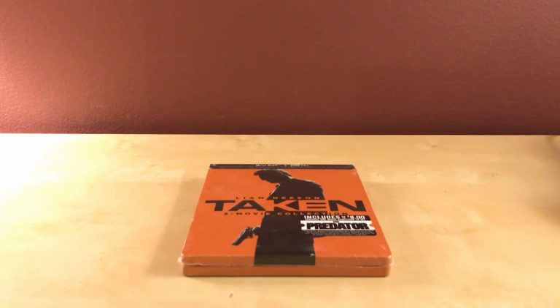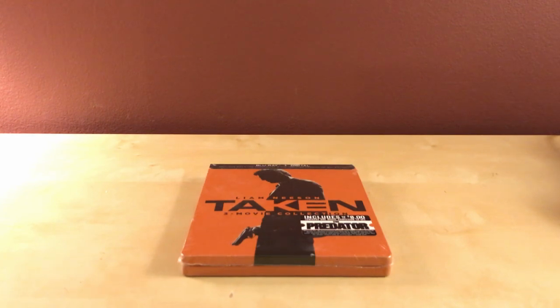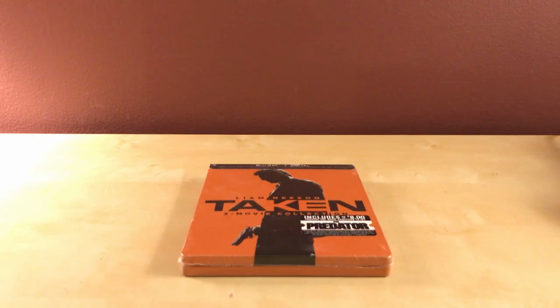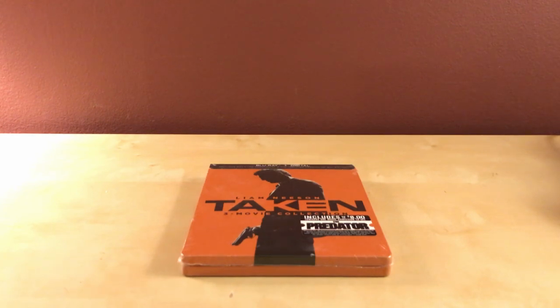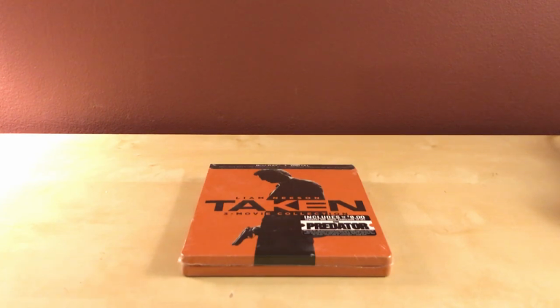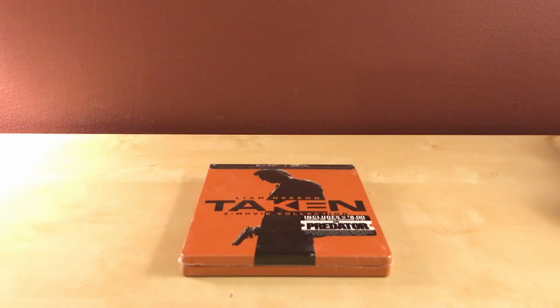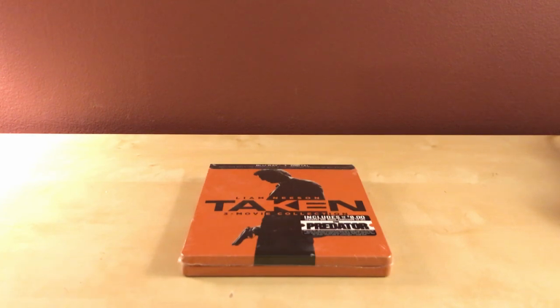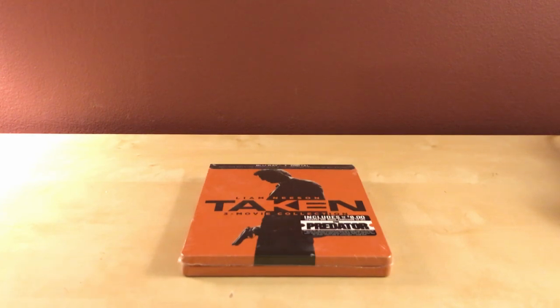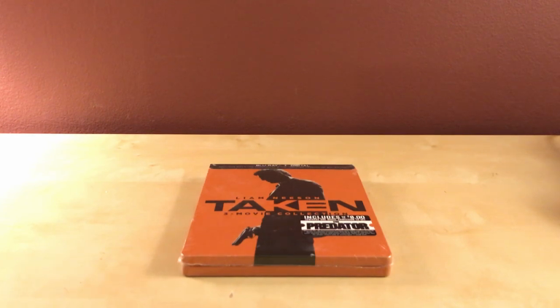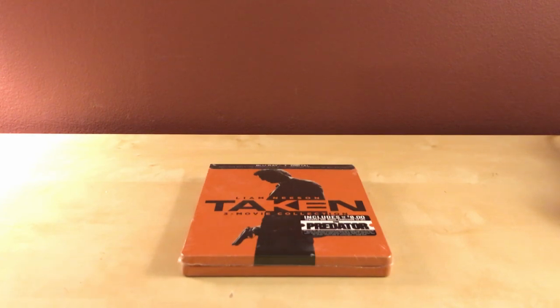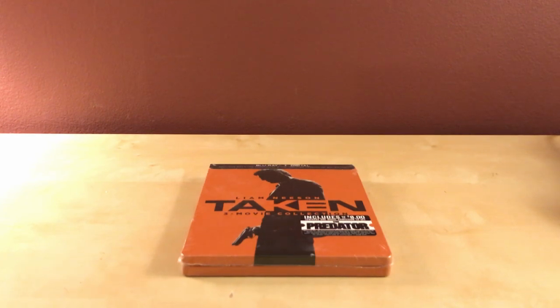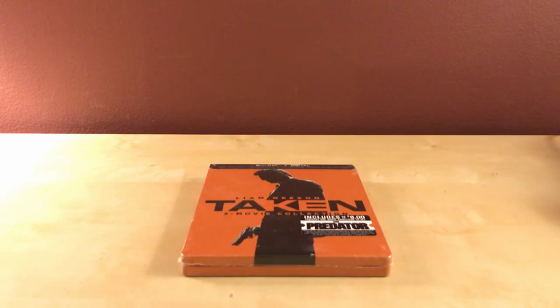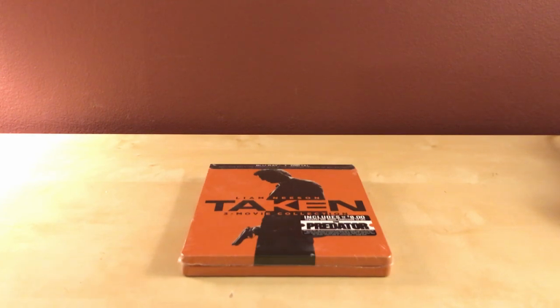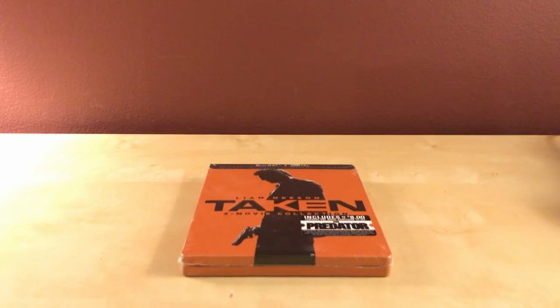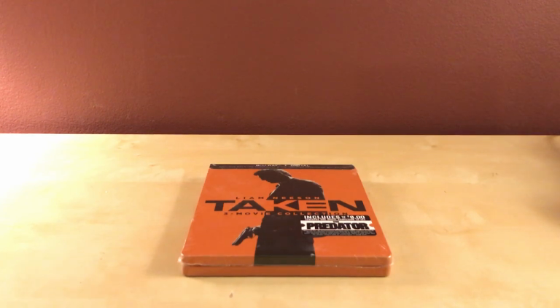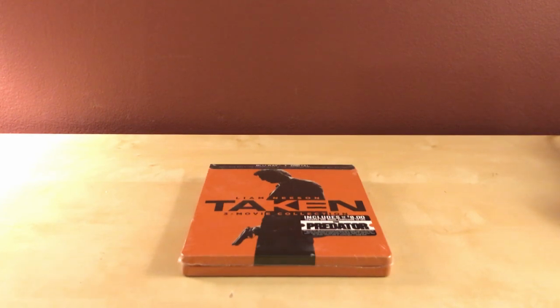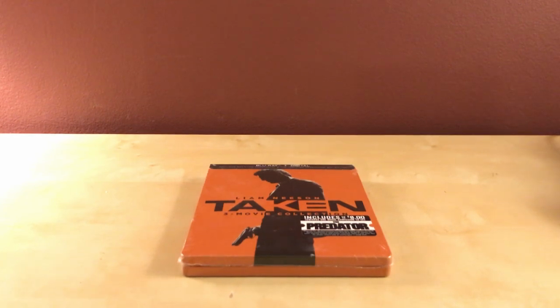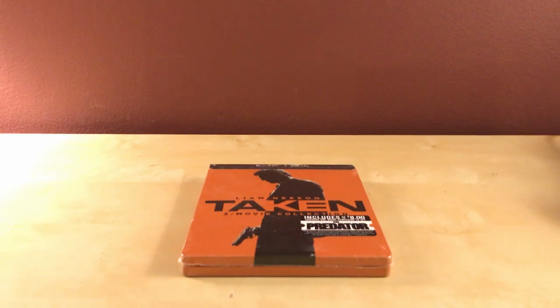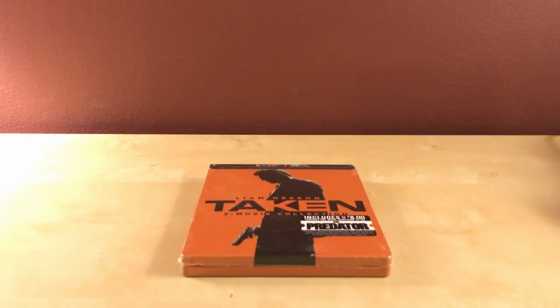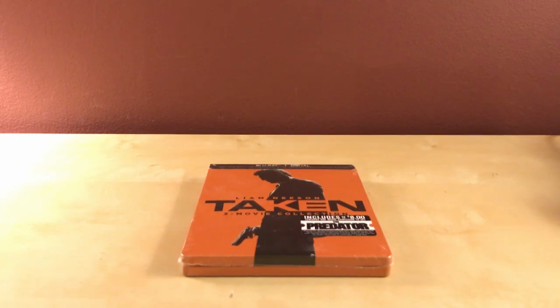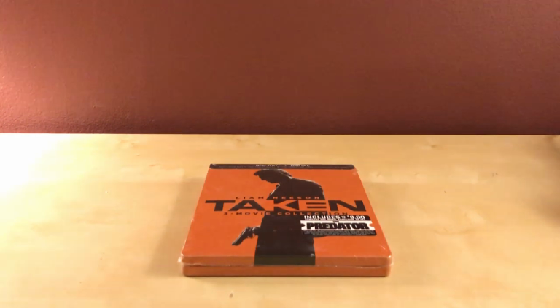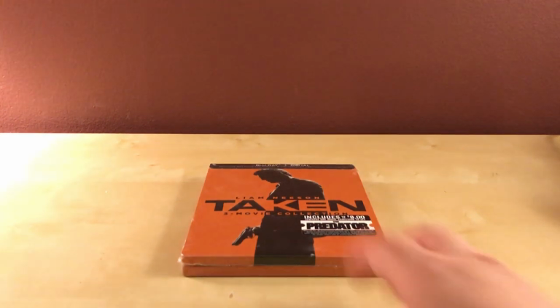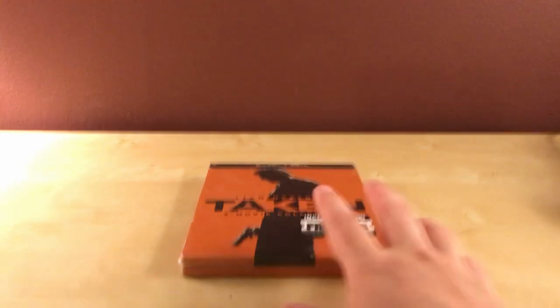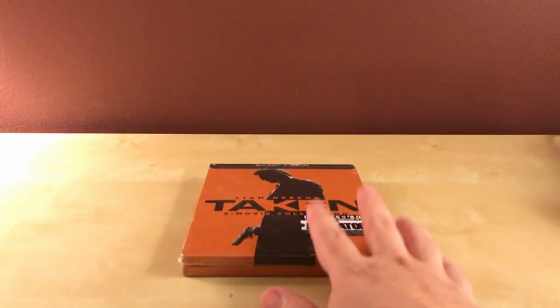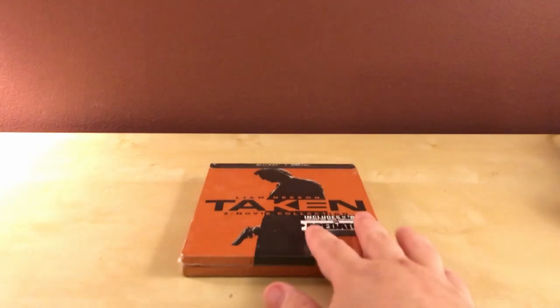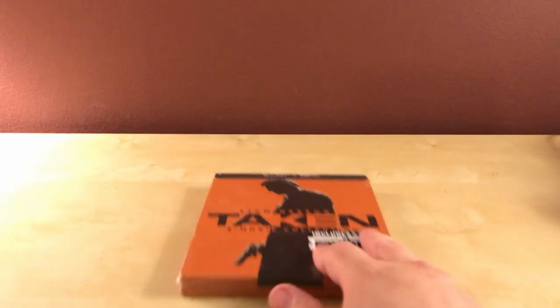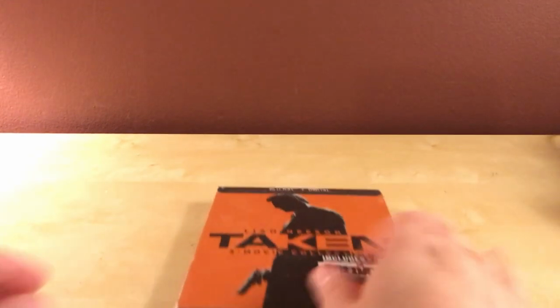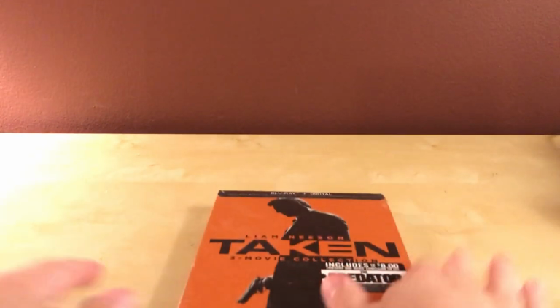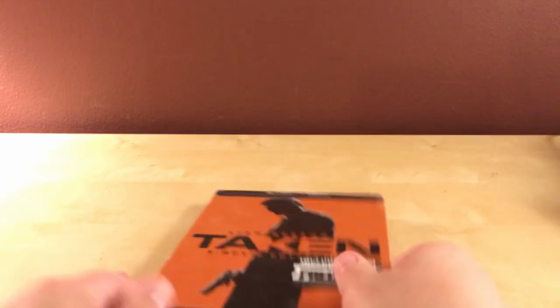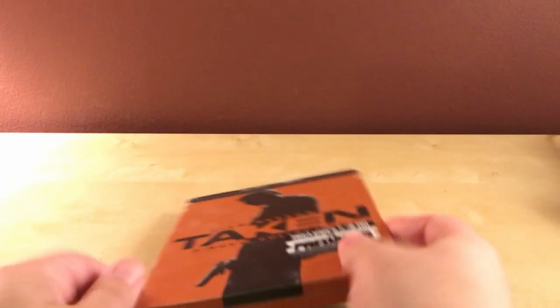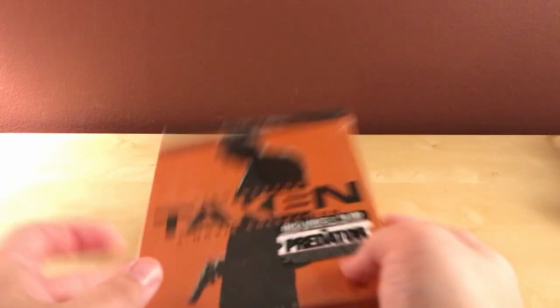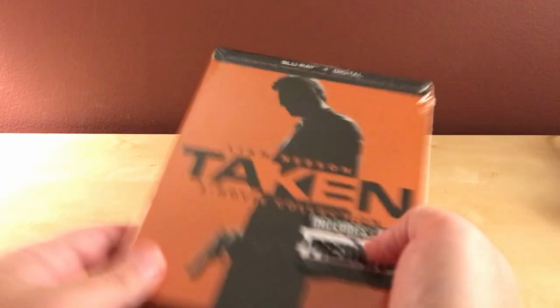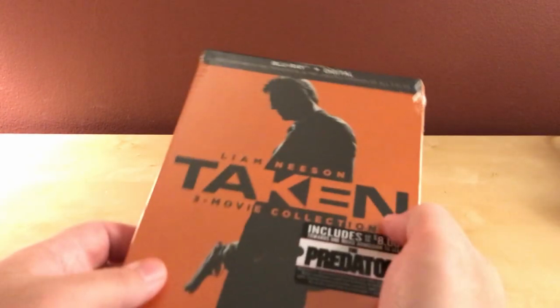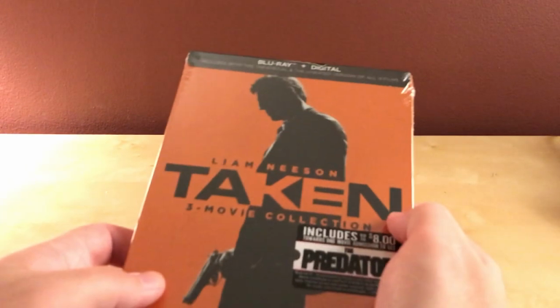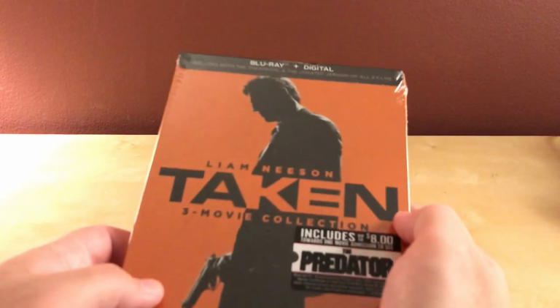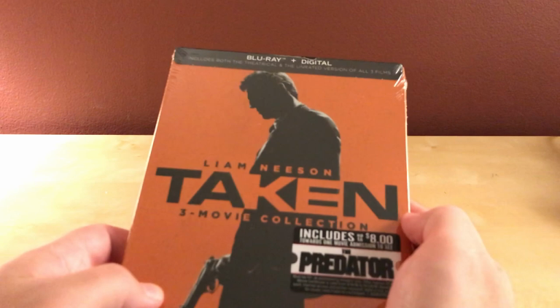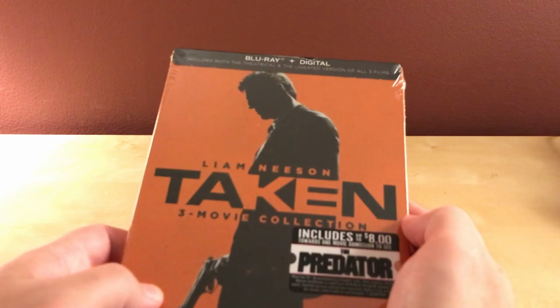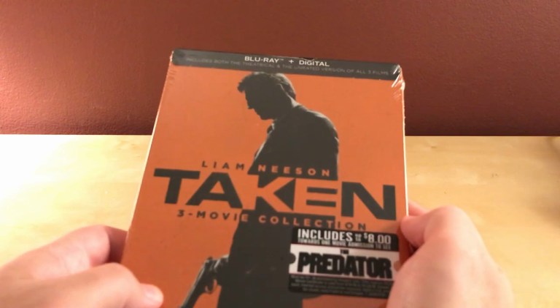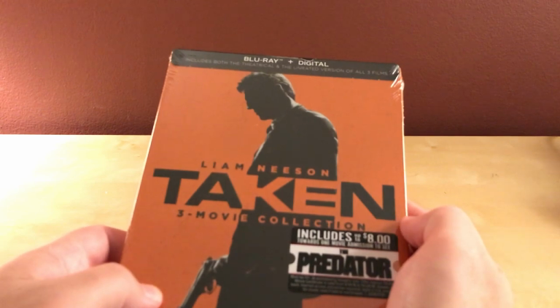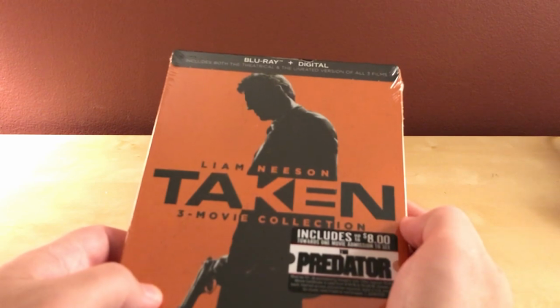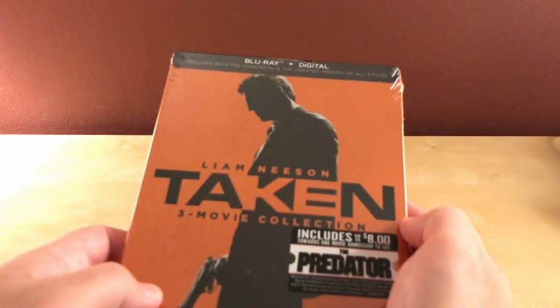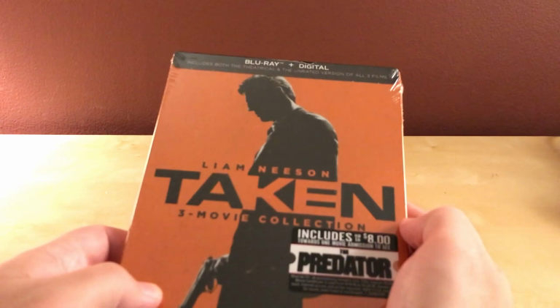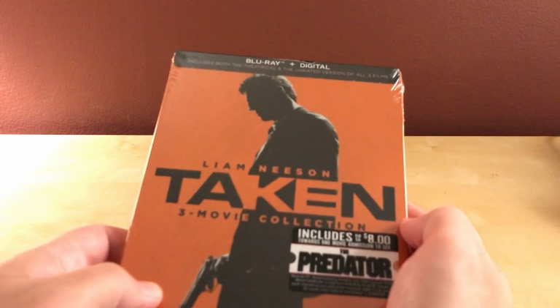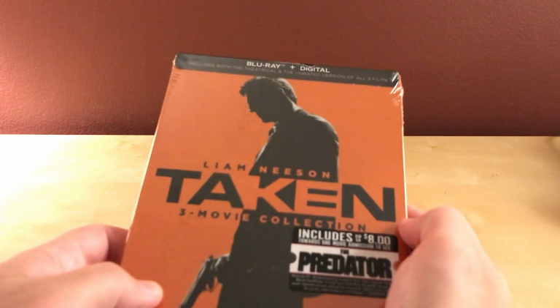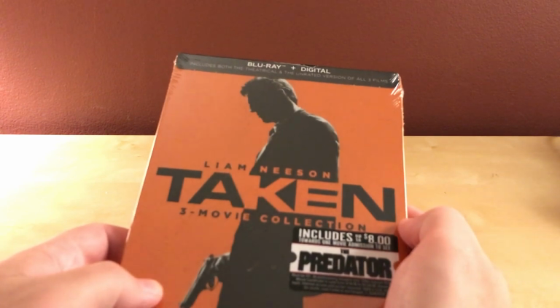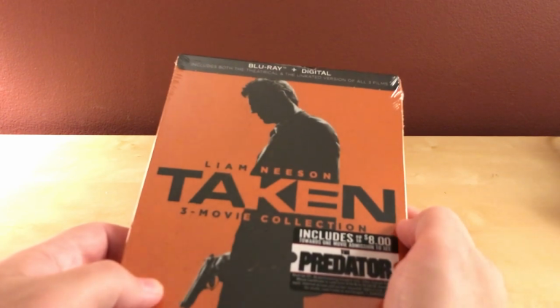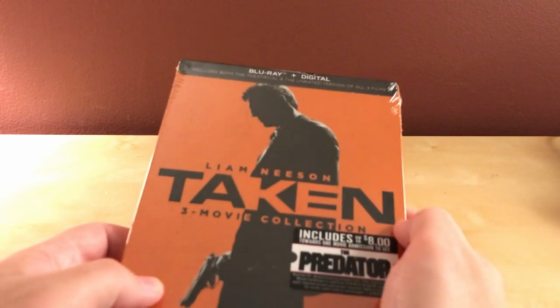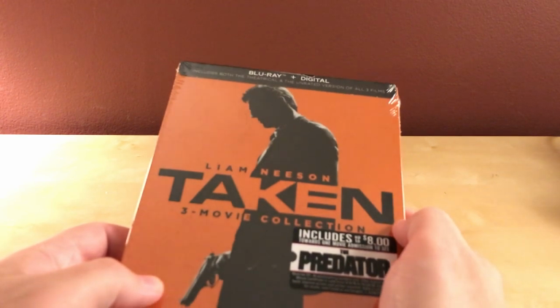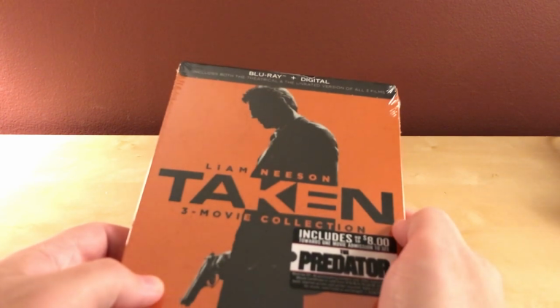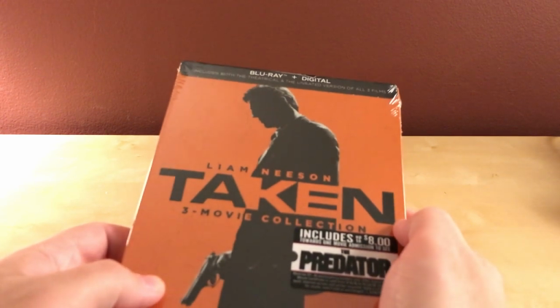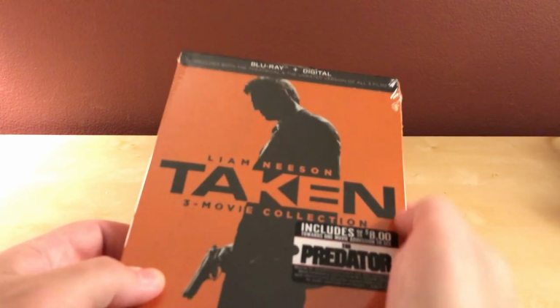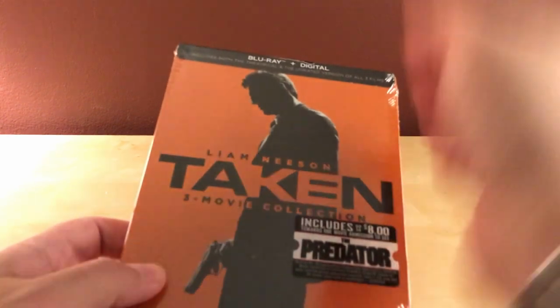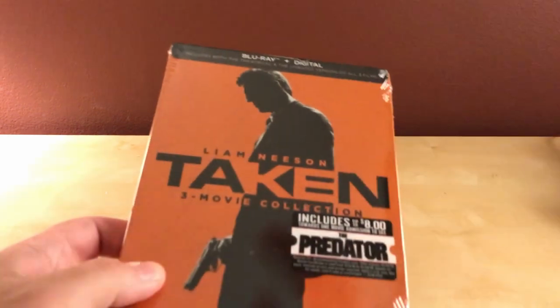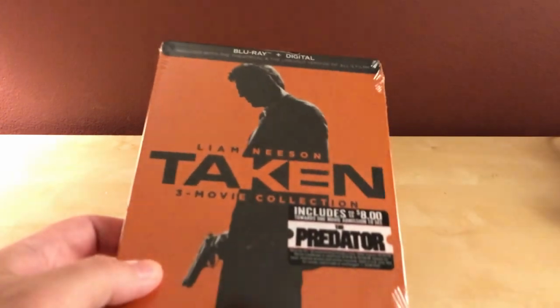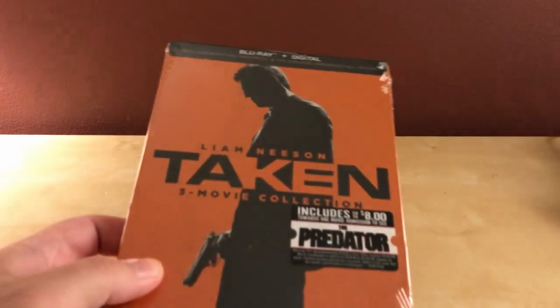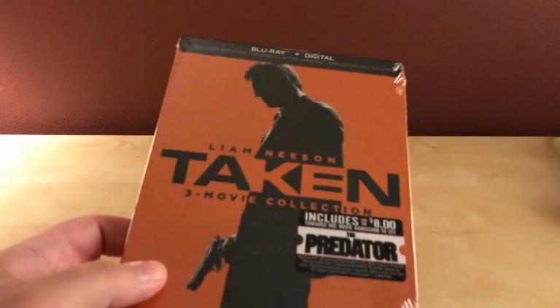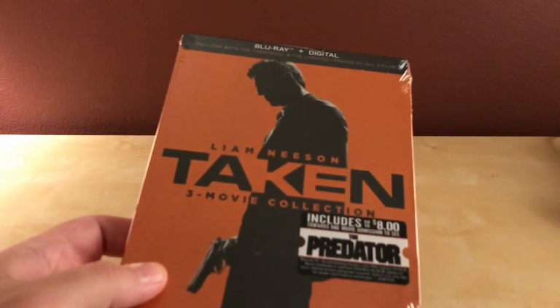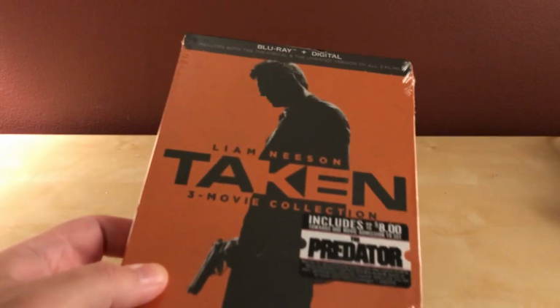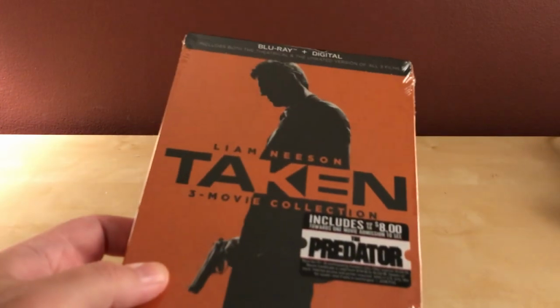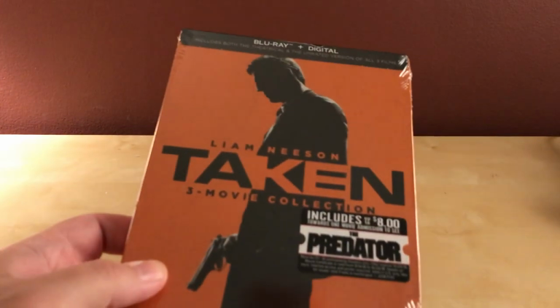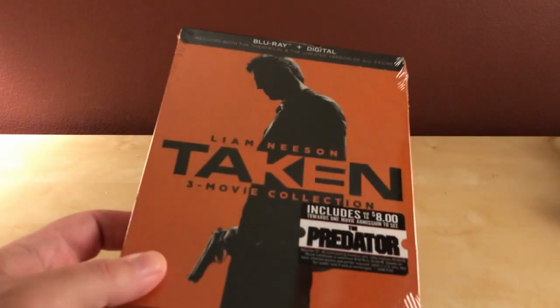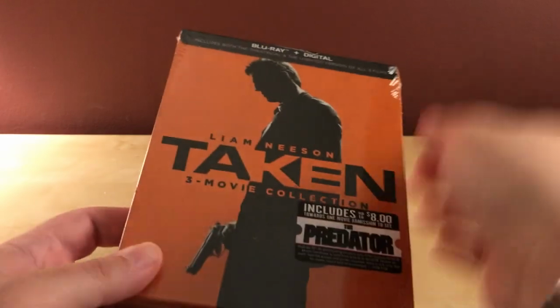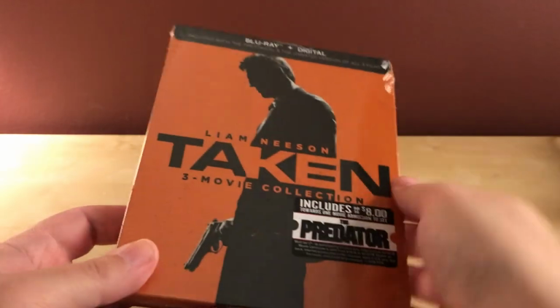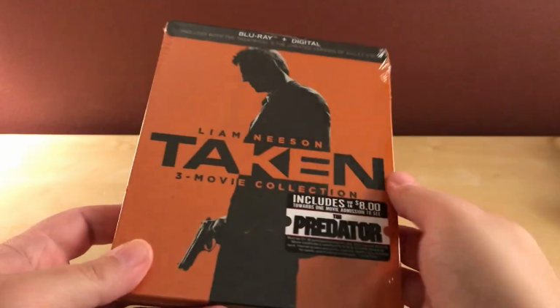Hey, what's up, guys? I actually have this Taken 3-Movie Collection Steelbook to unbox for you.